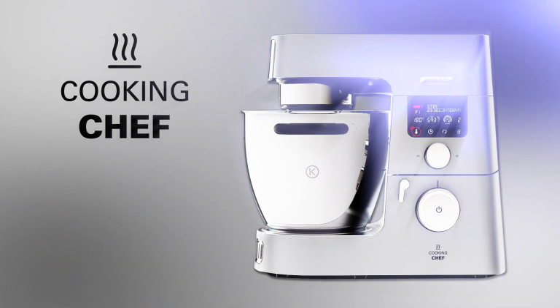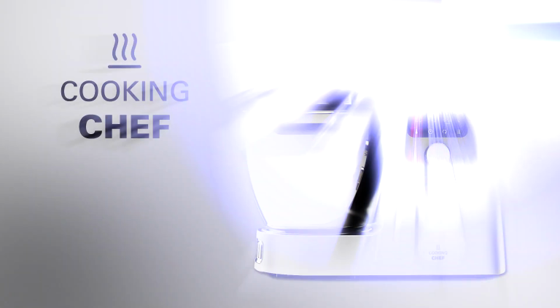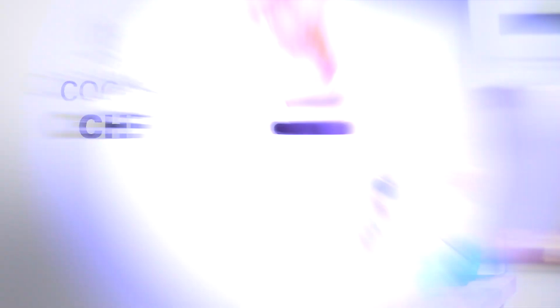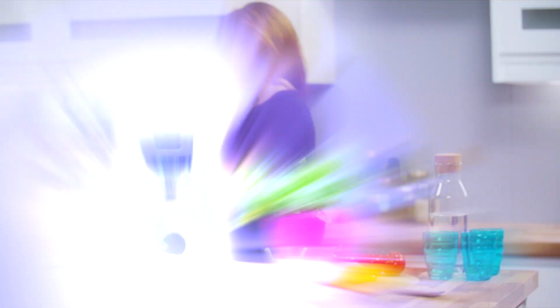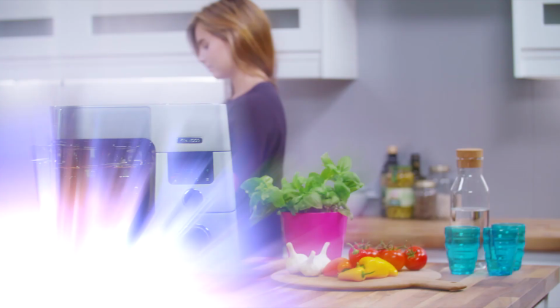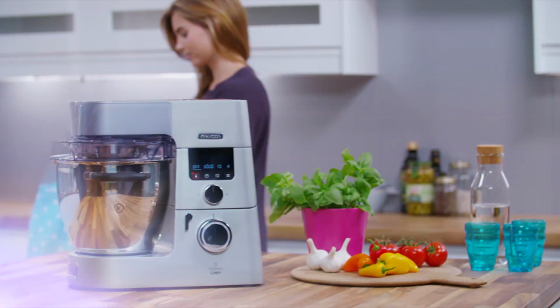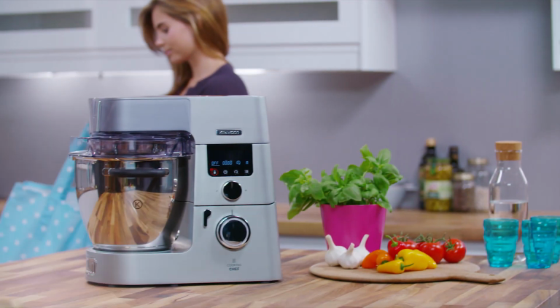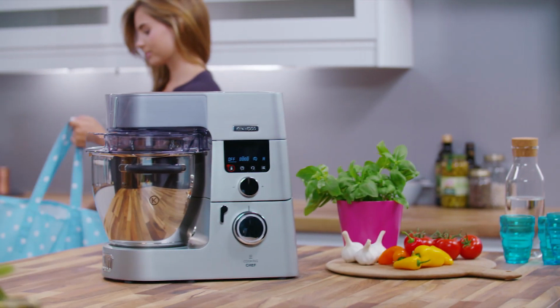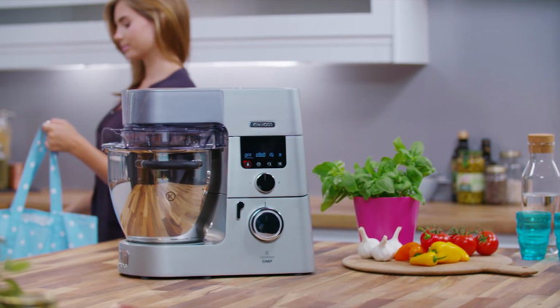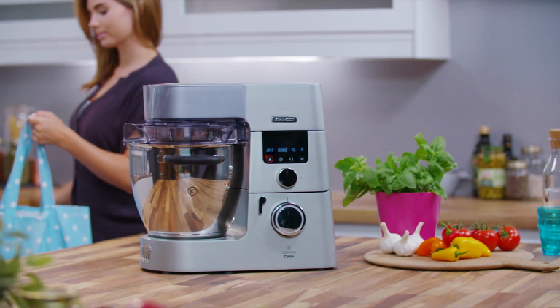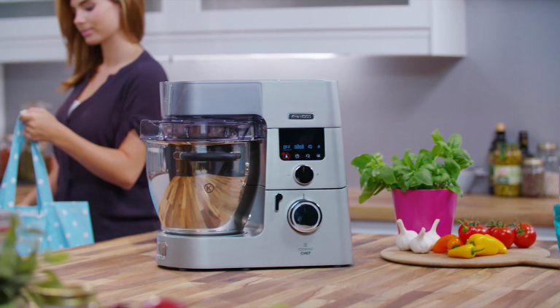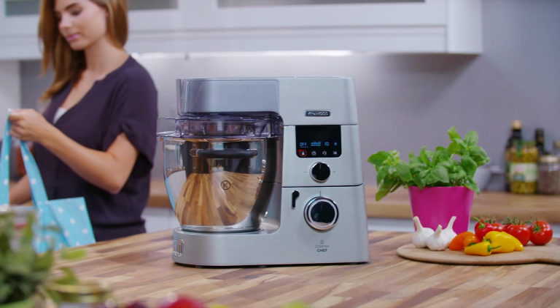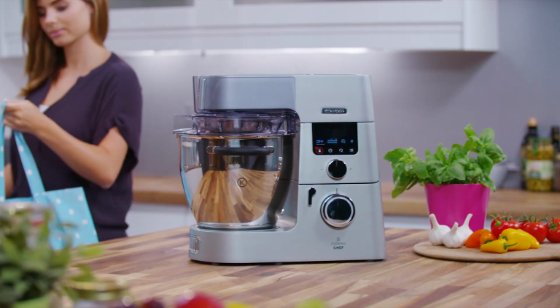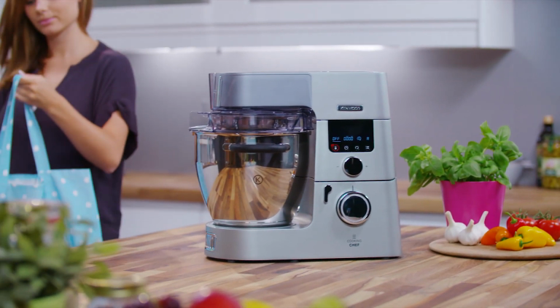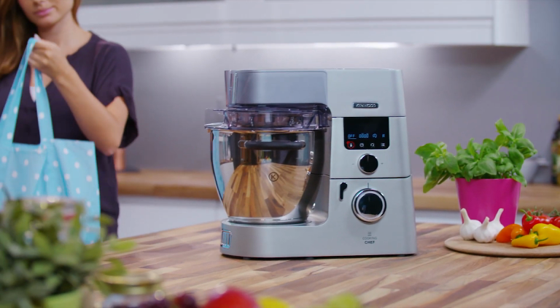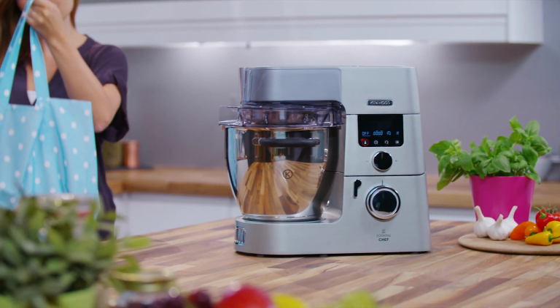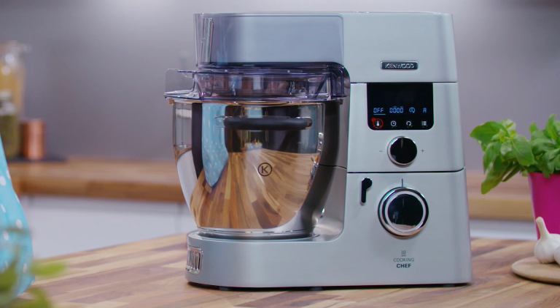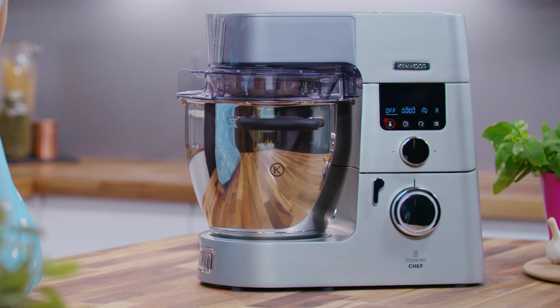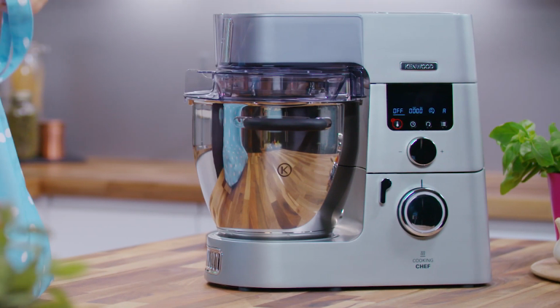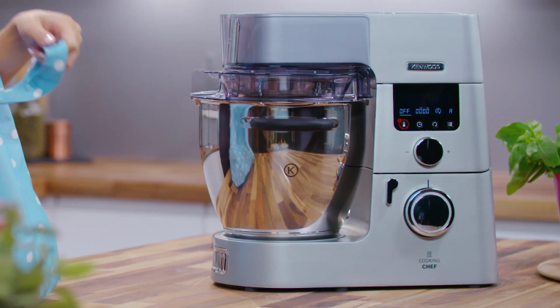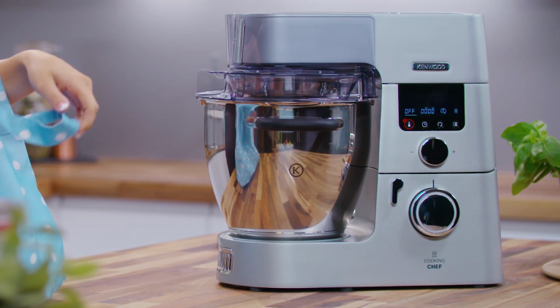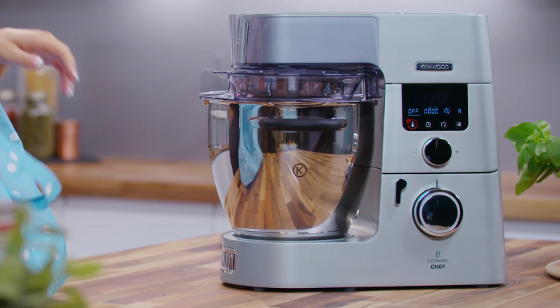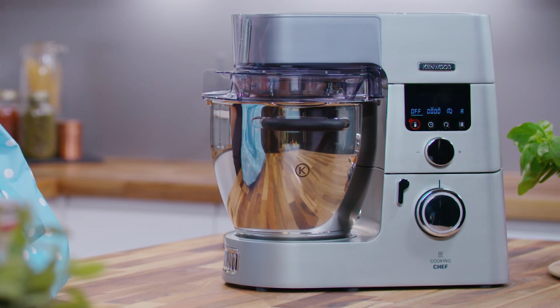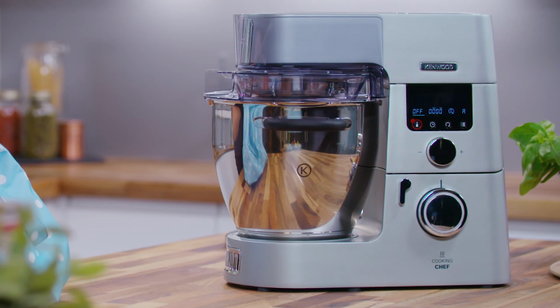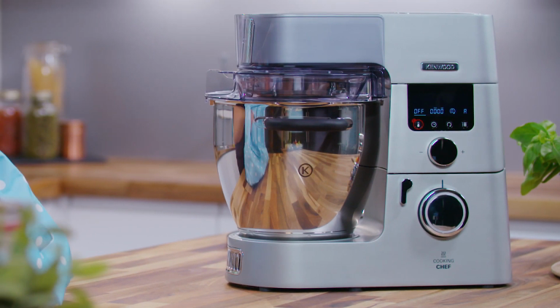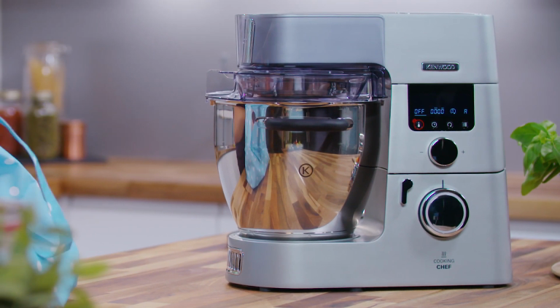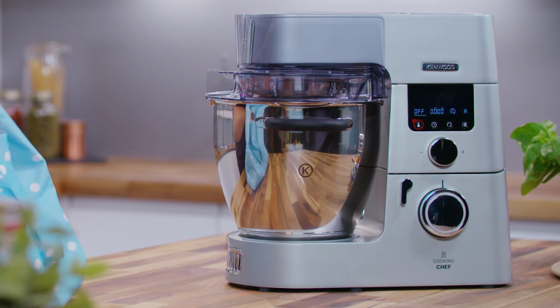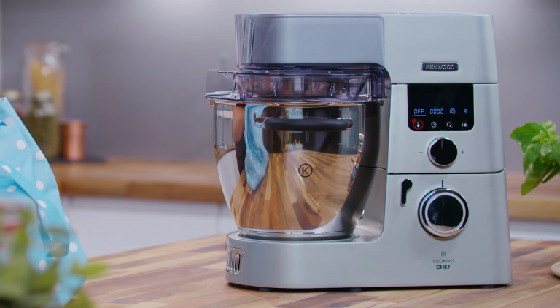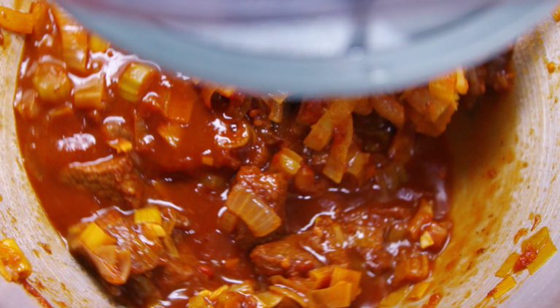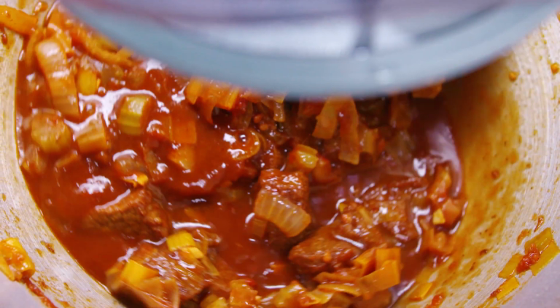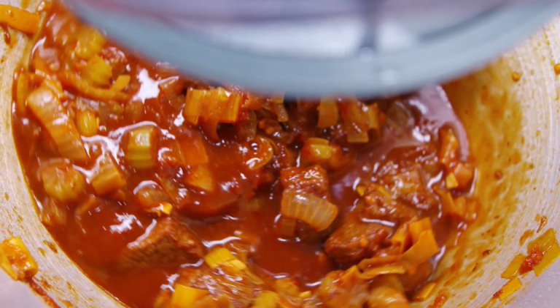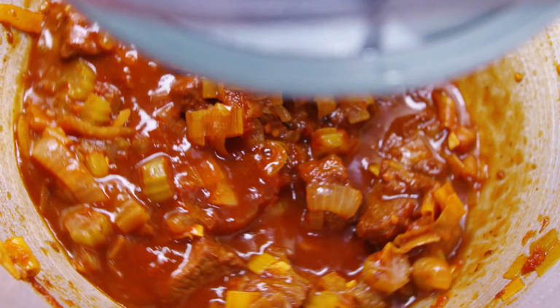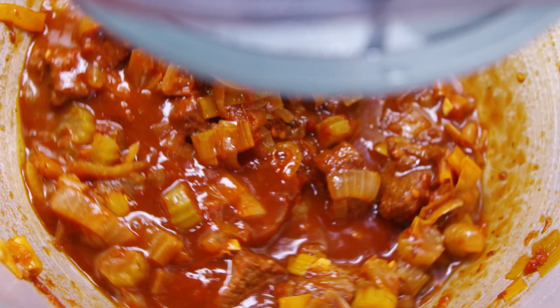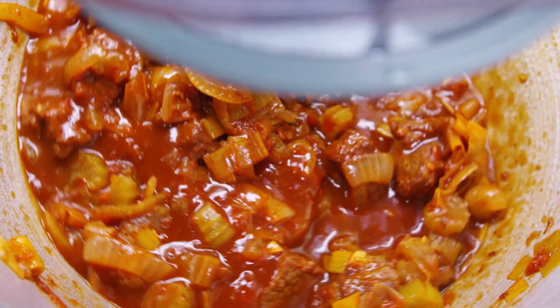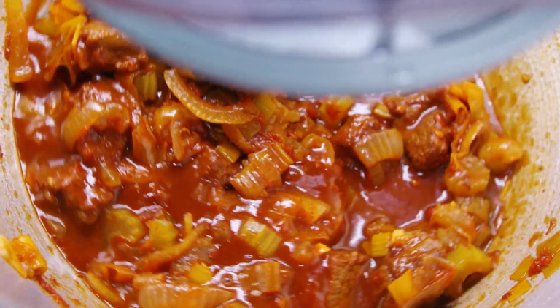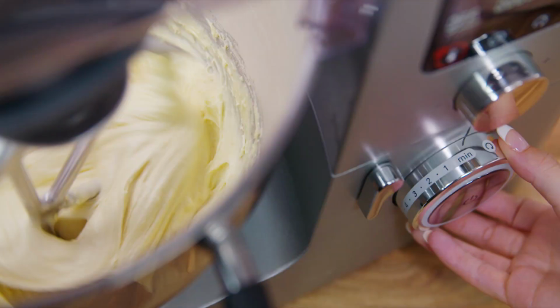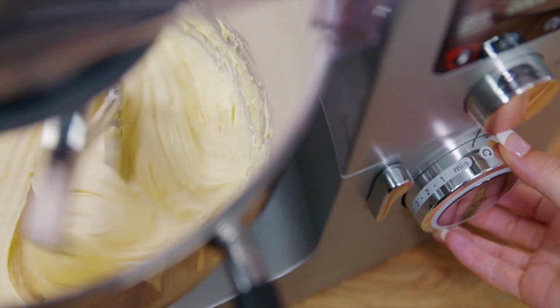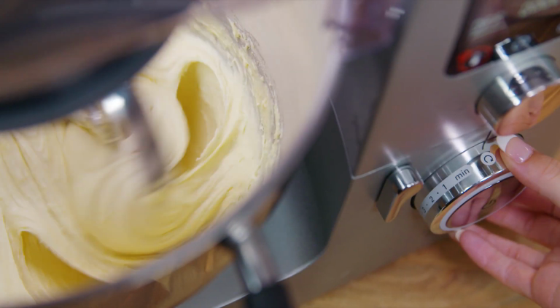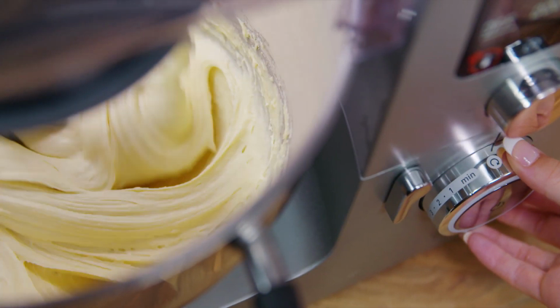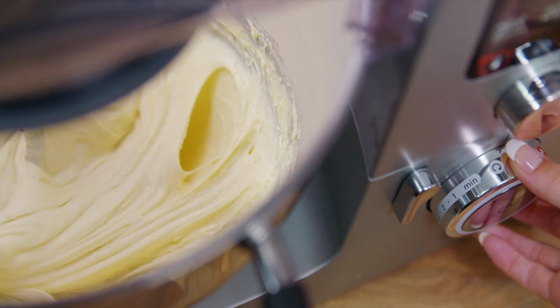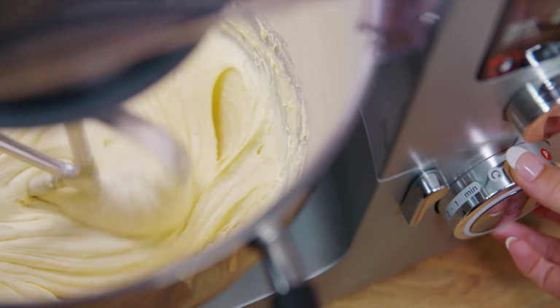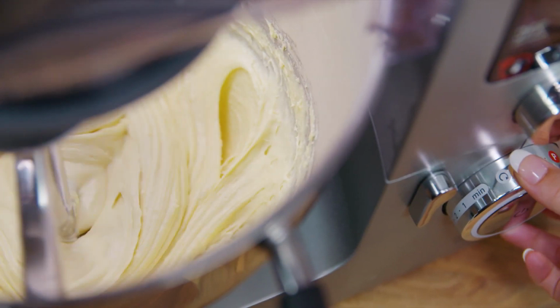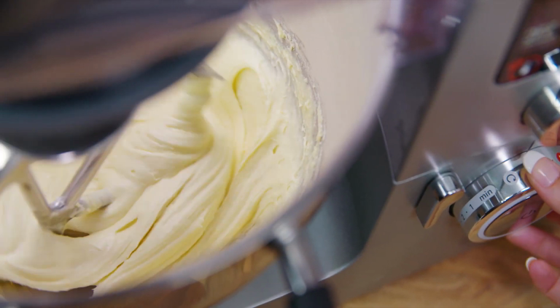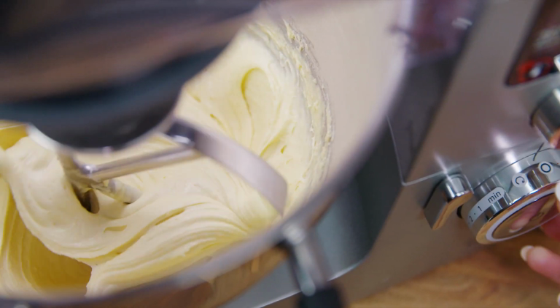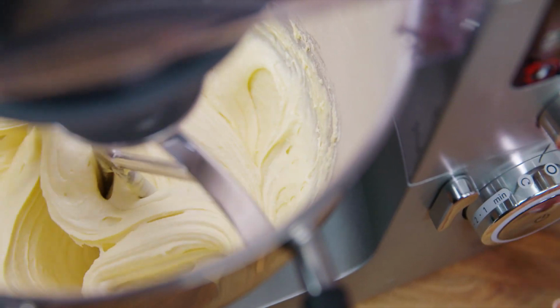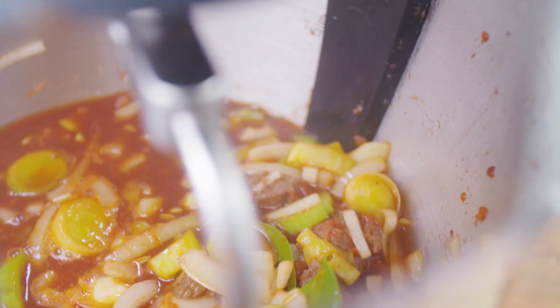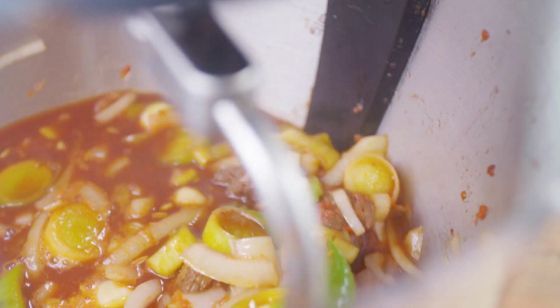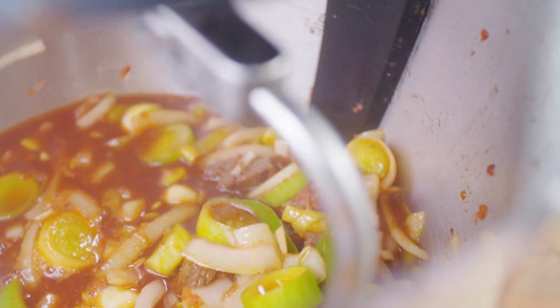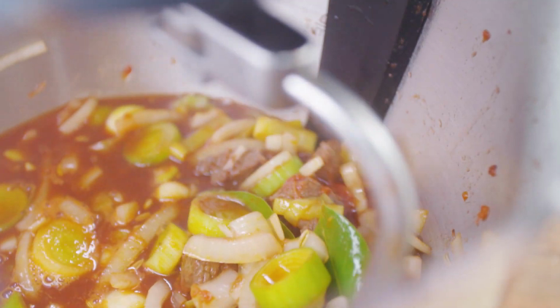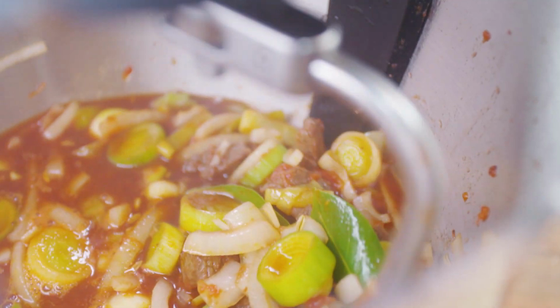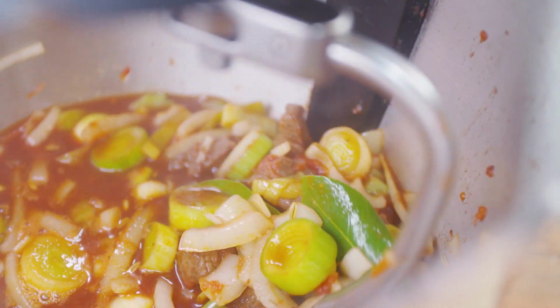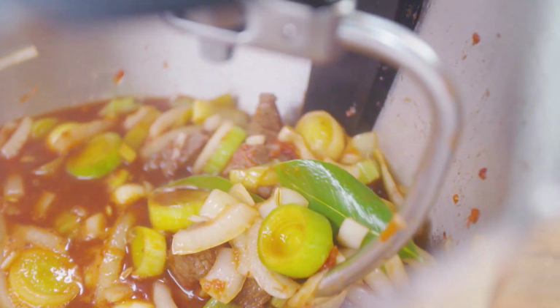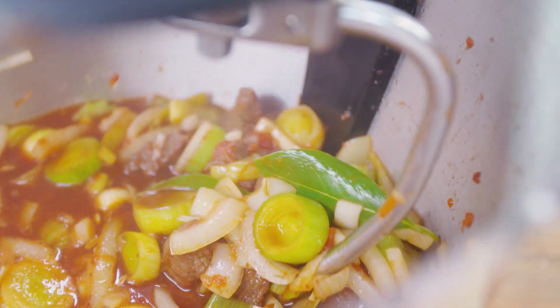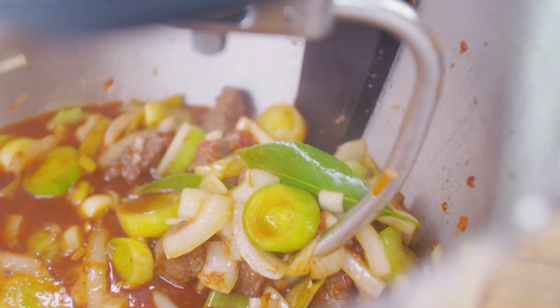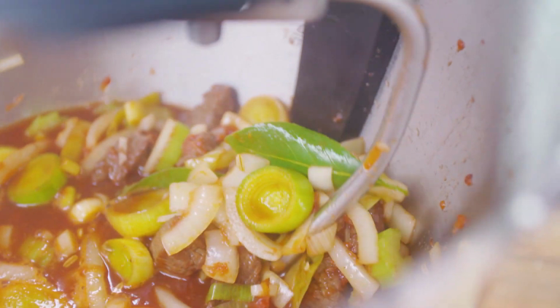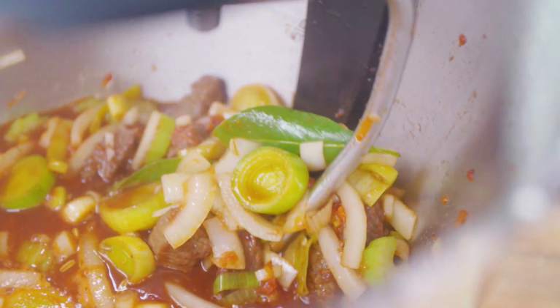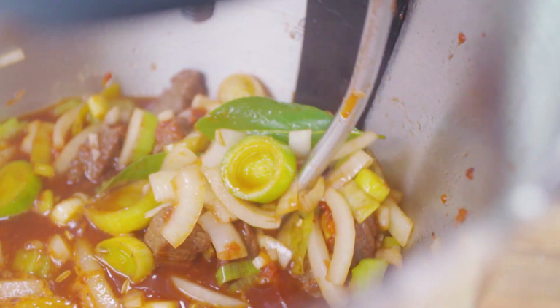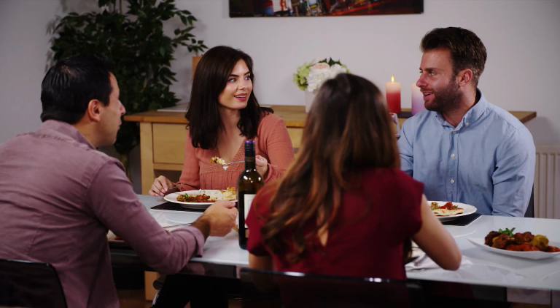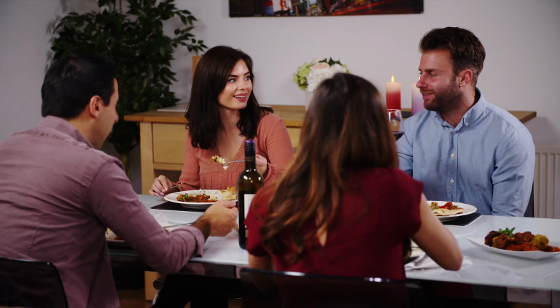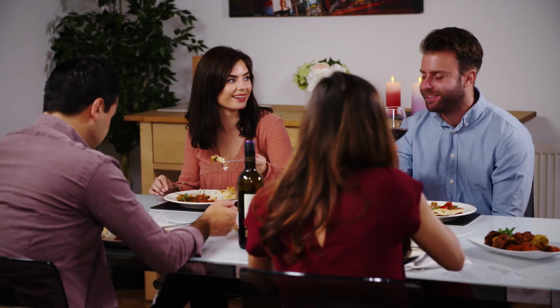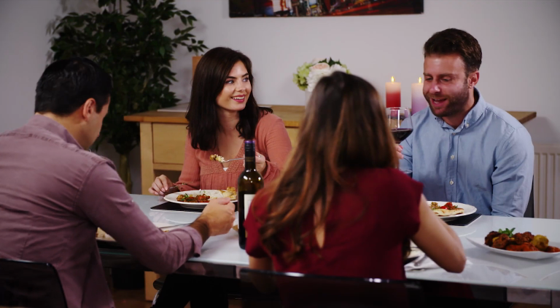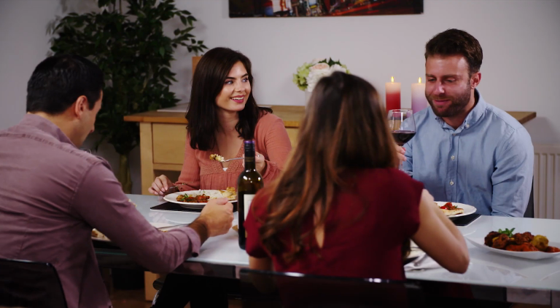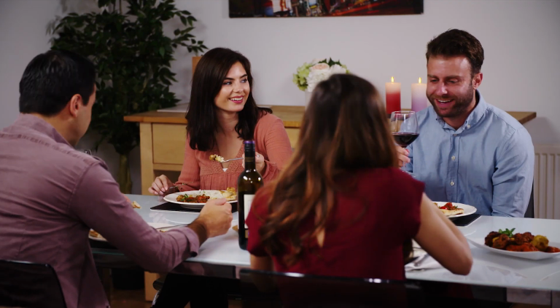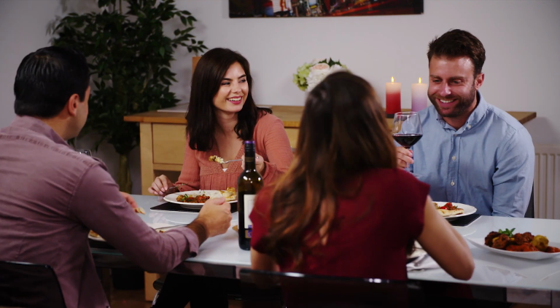The Cooking Chef is the ultimate kitchen machine. It stirs, mixes, prepares and cooks food for every occasion.